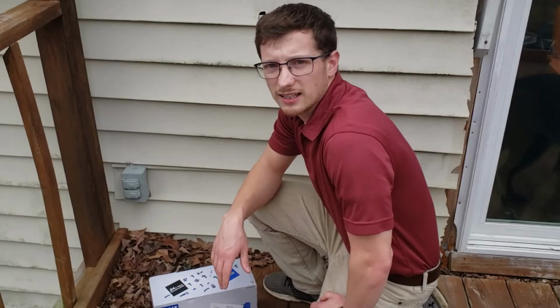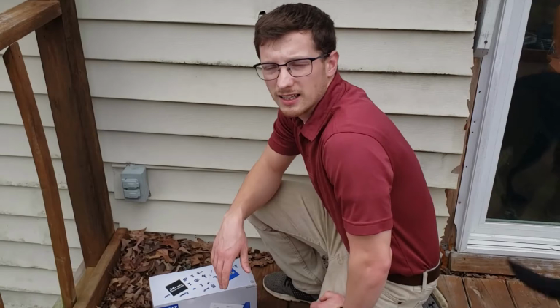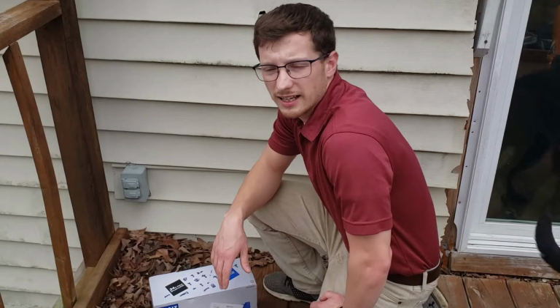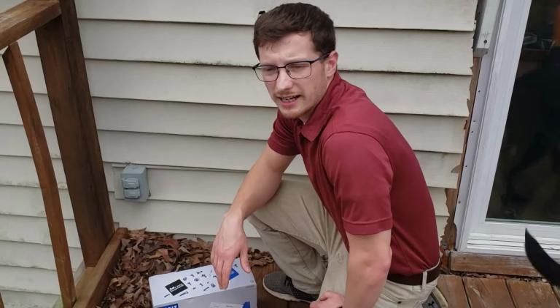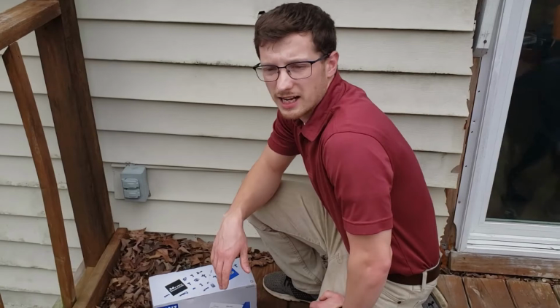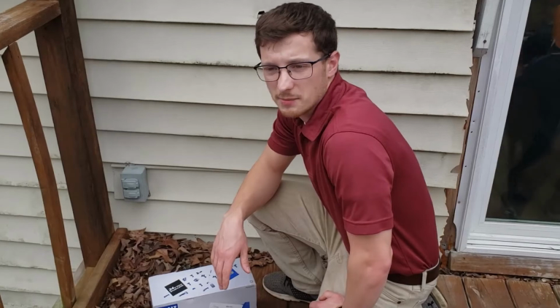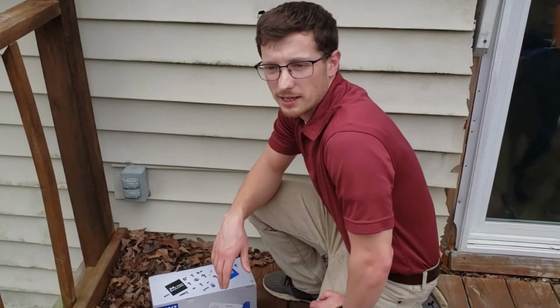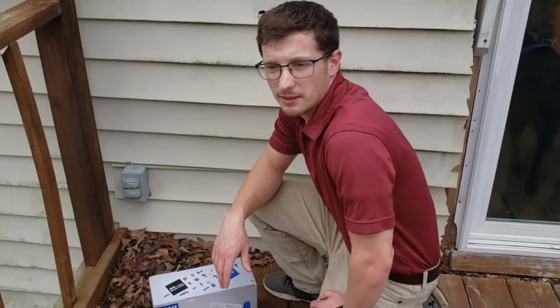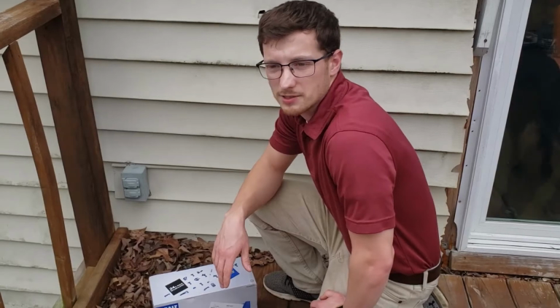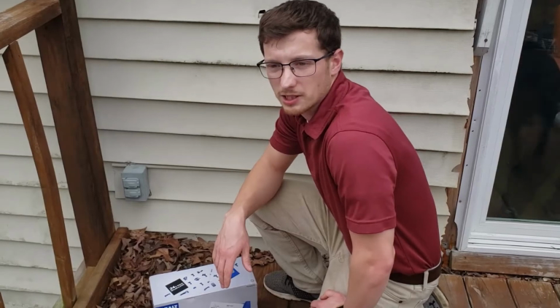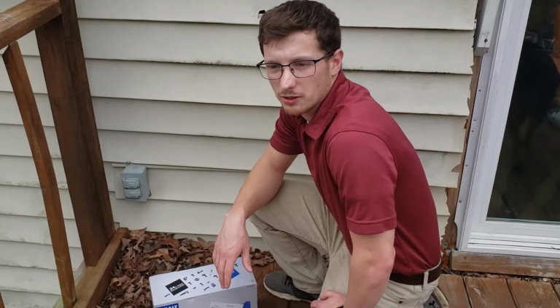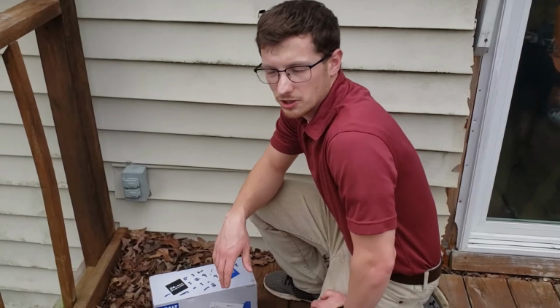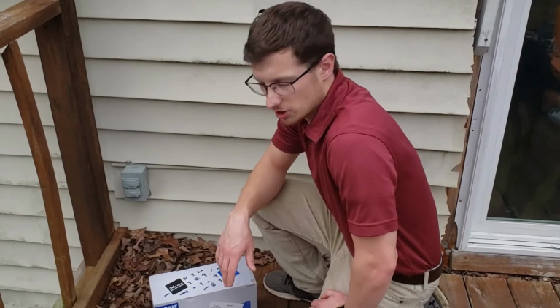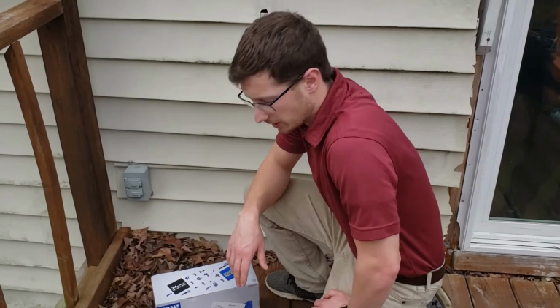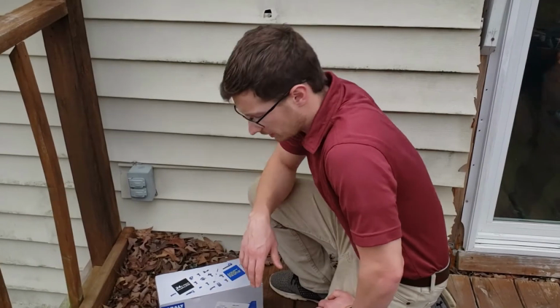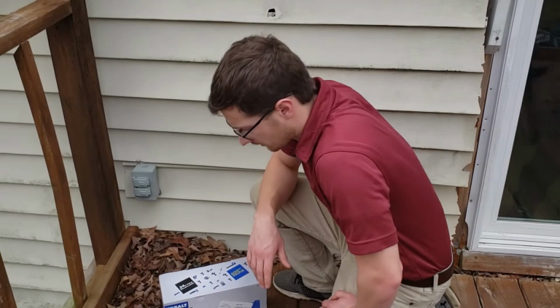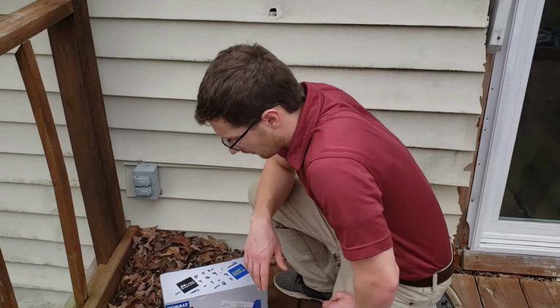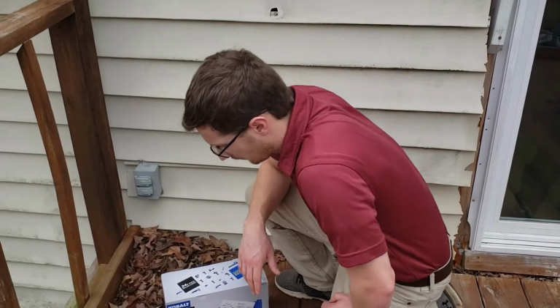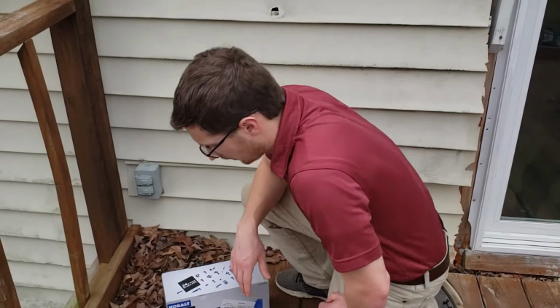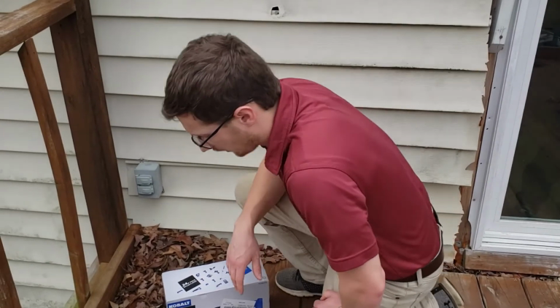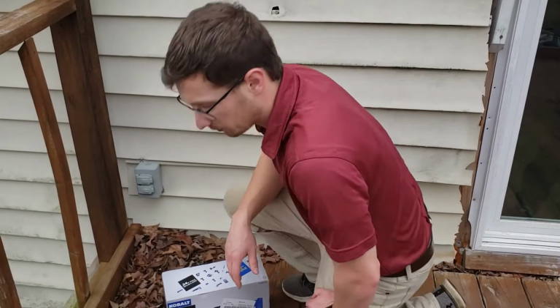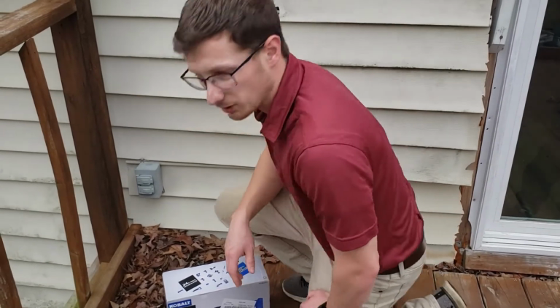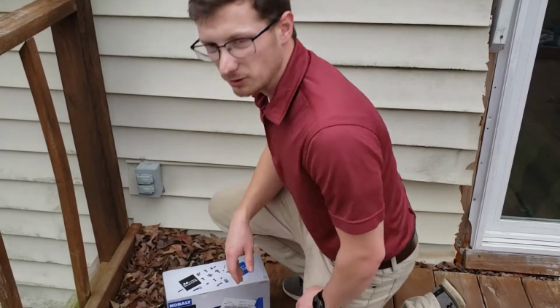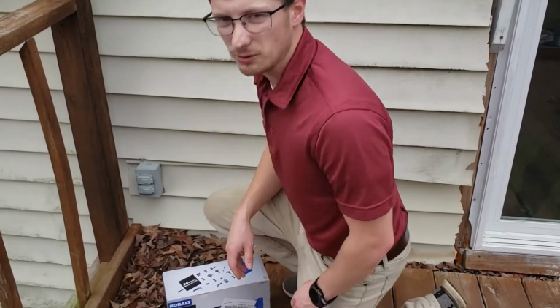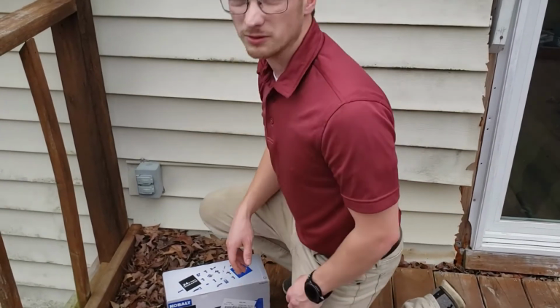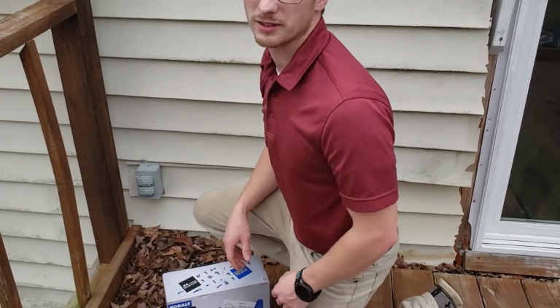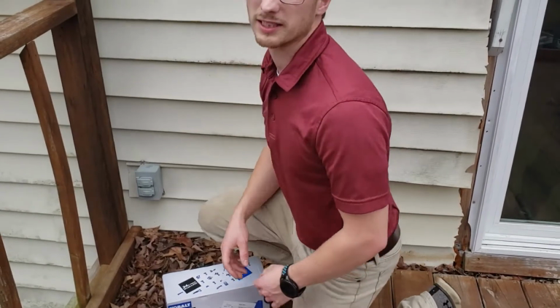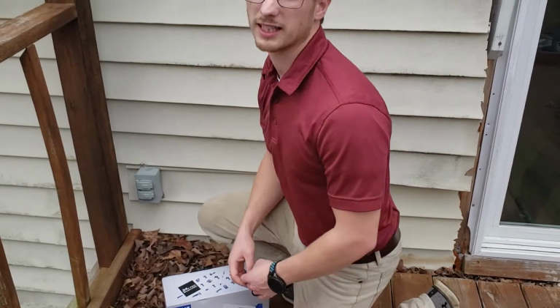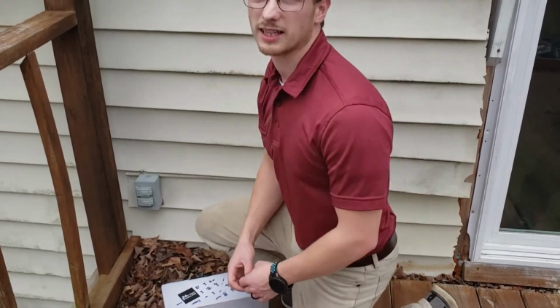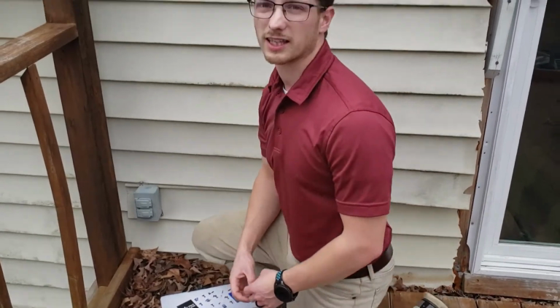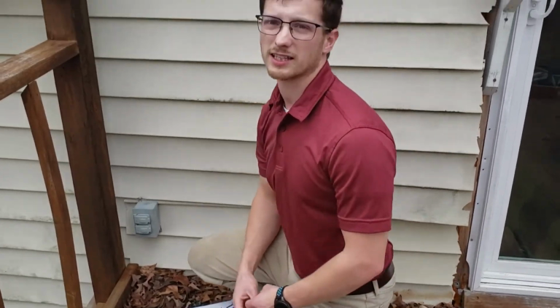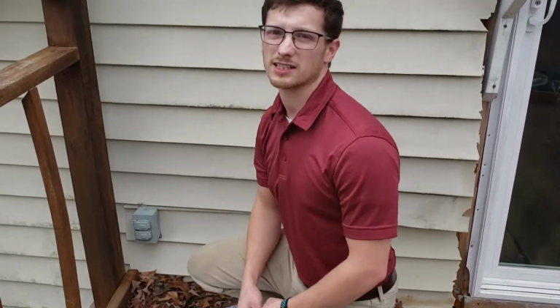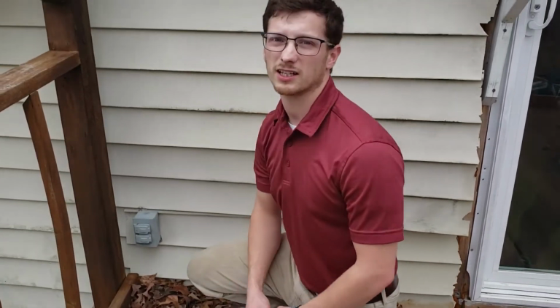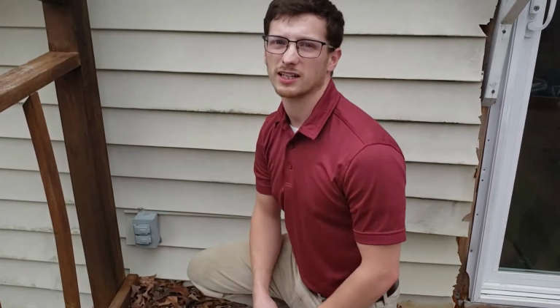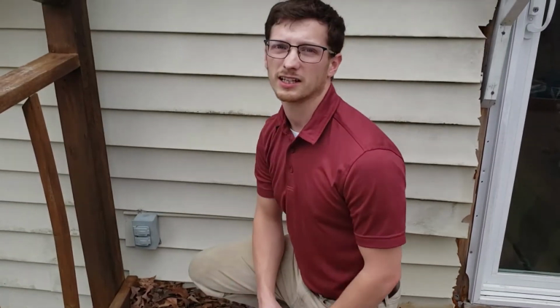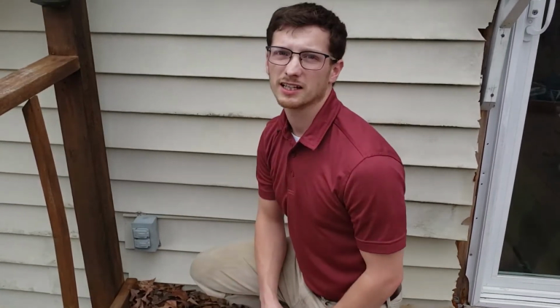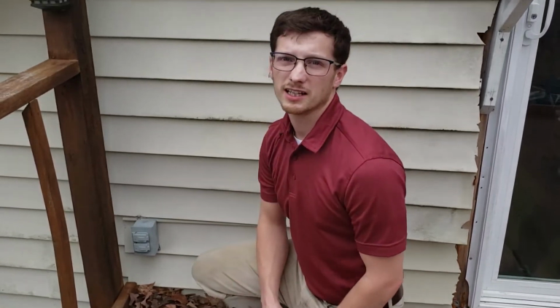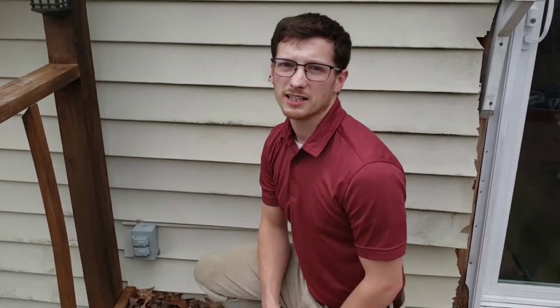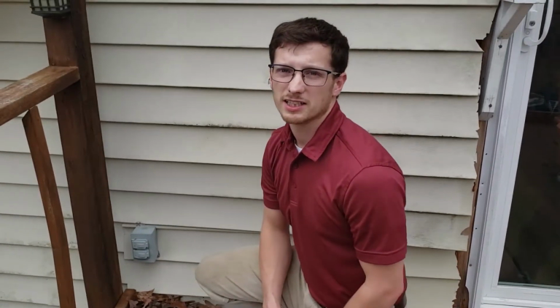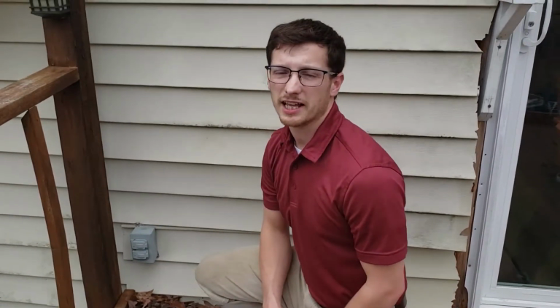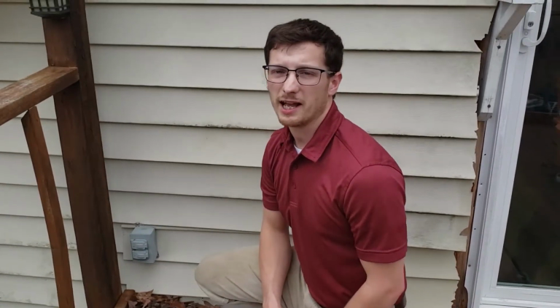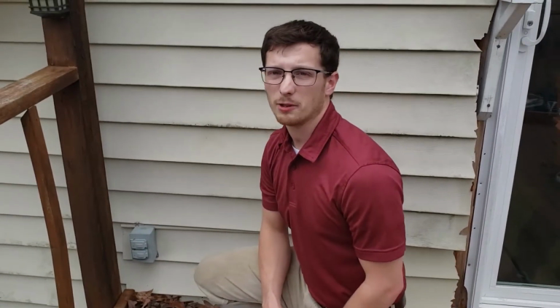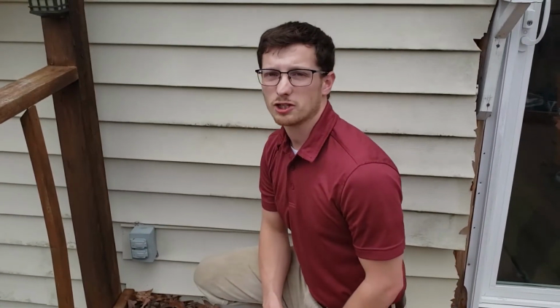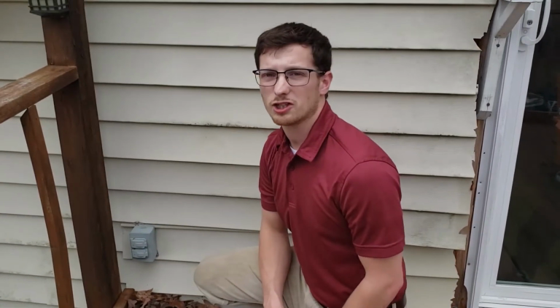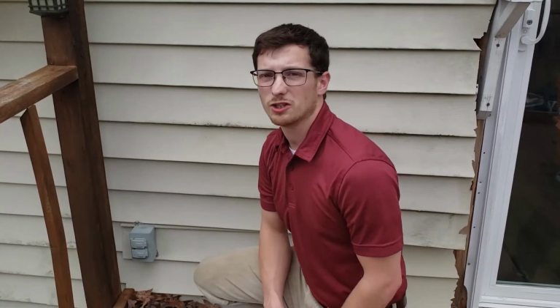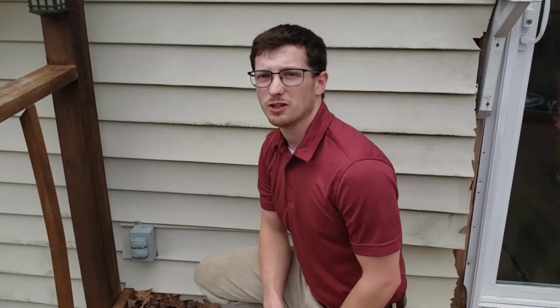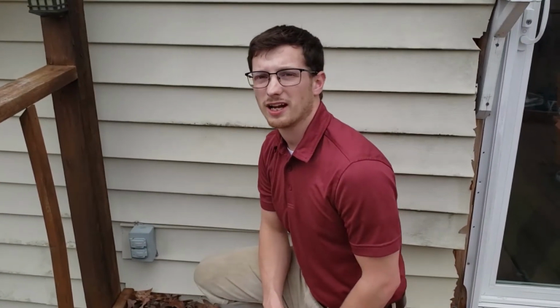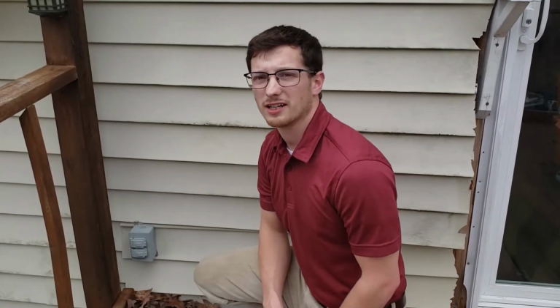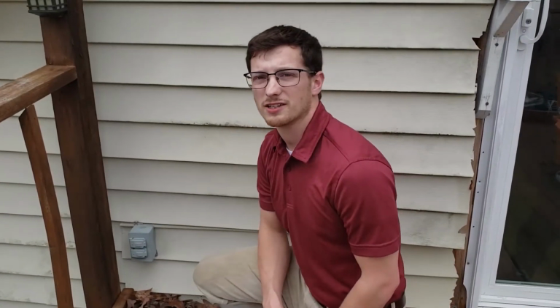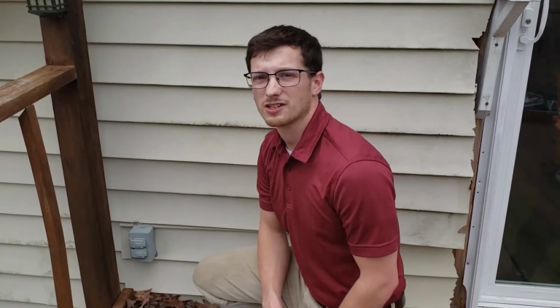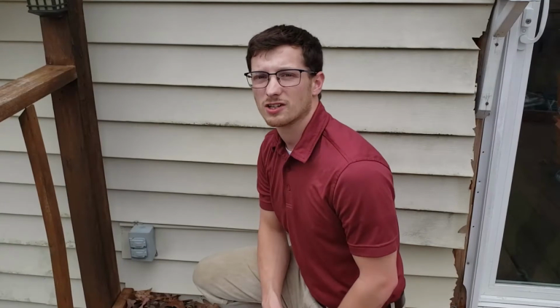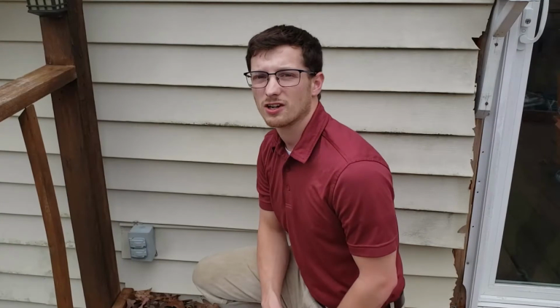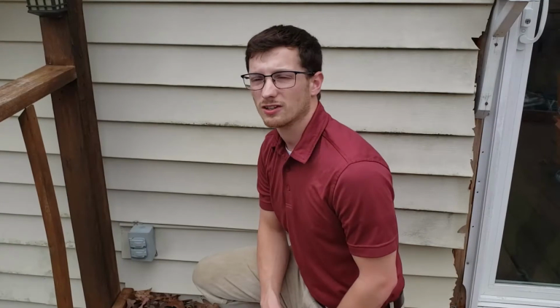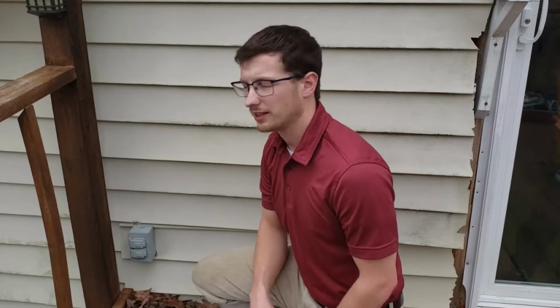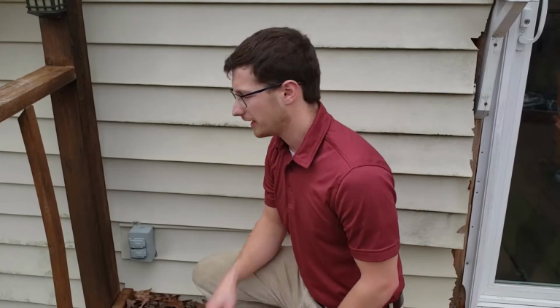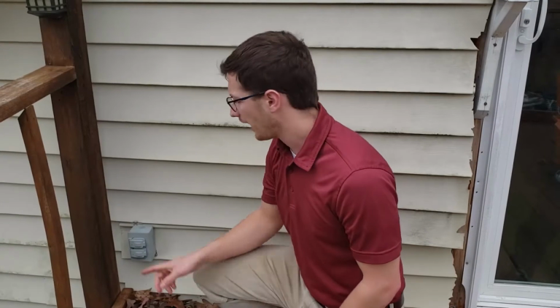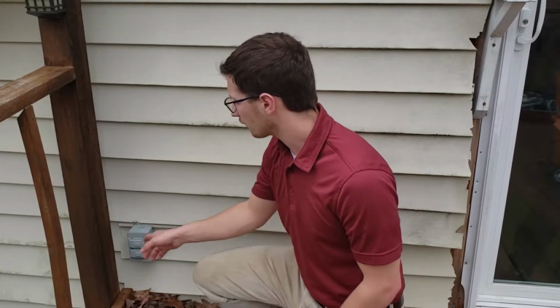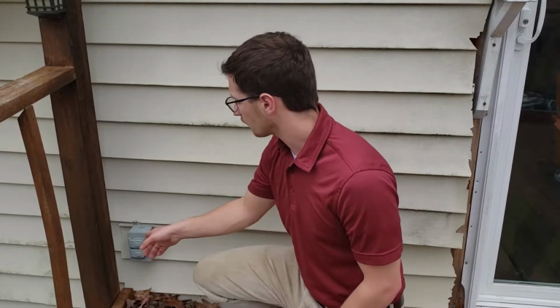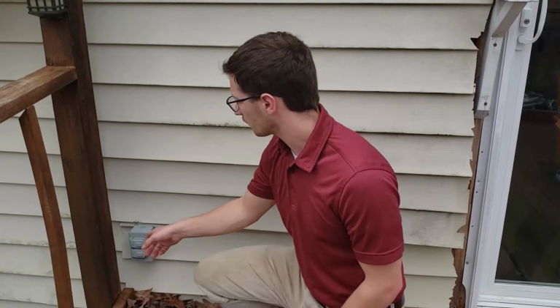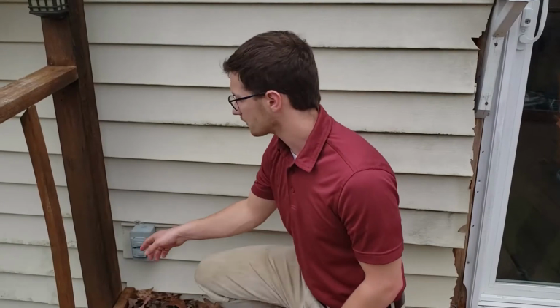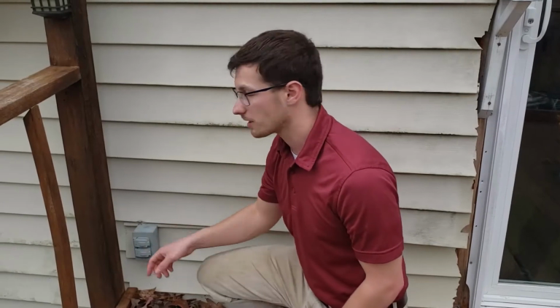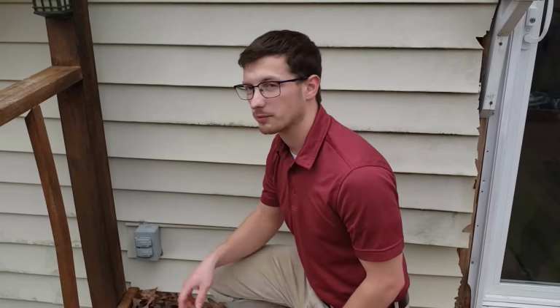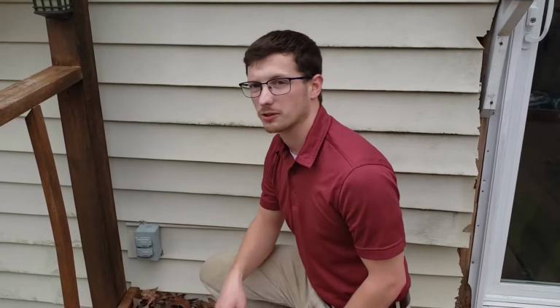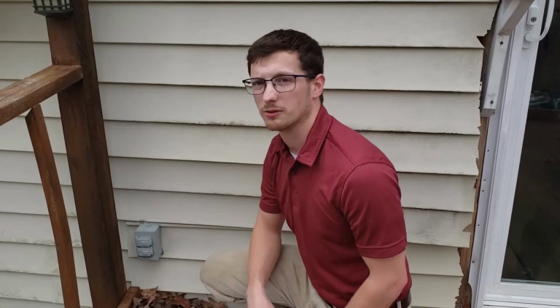Hey guys, my name is Dakota Jenkins and I'm here to help you get things done. Today I'm going to show you how to install an outdoor receptacle.